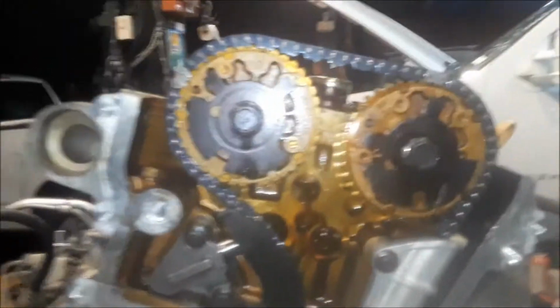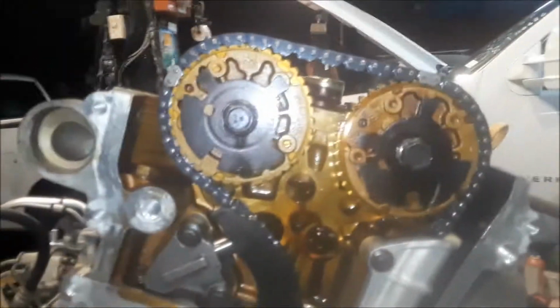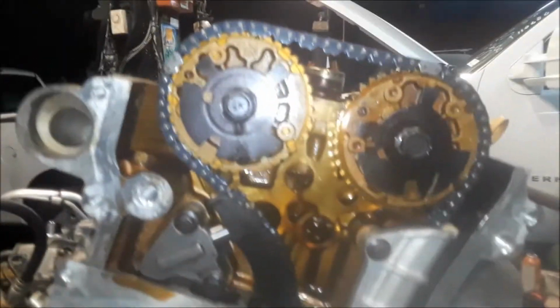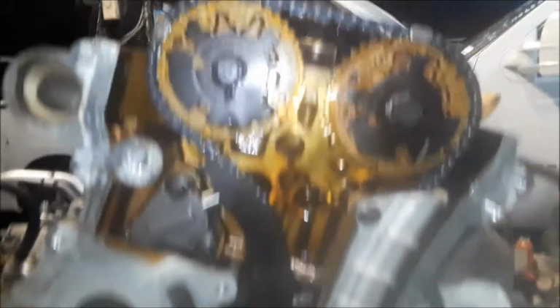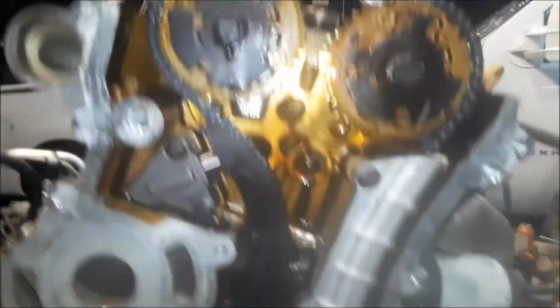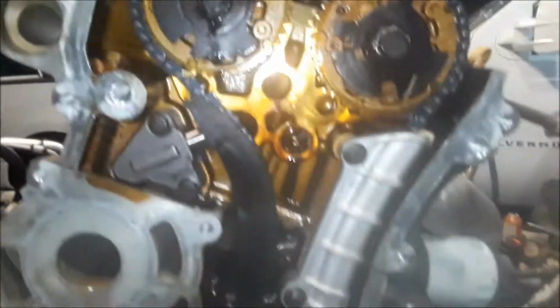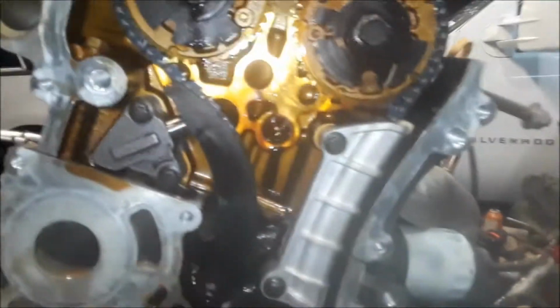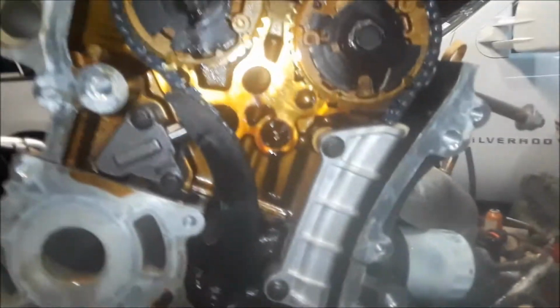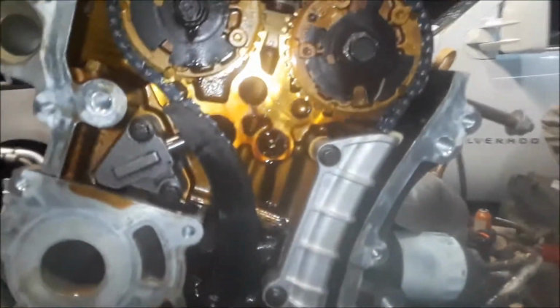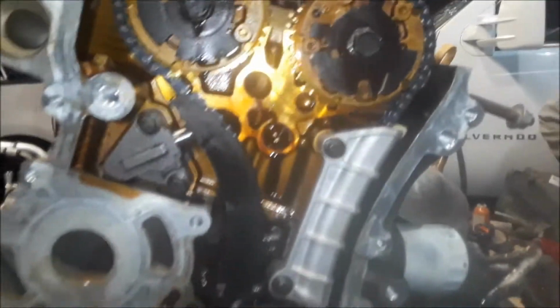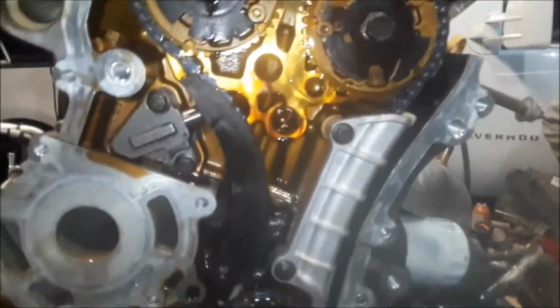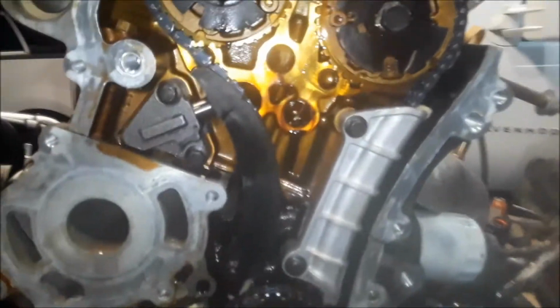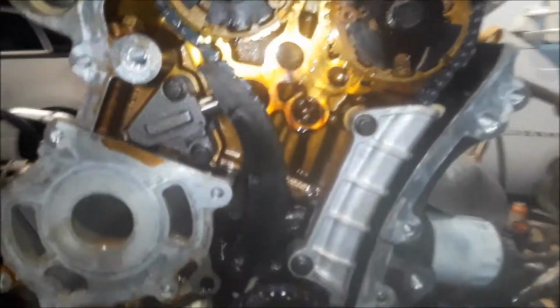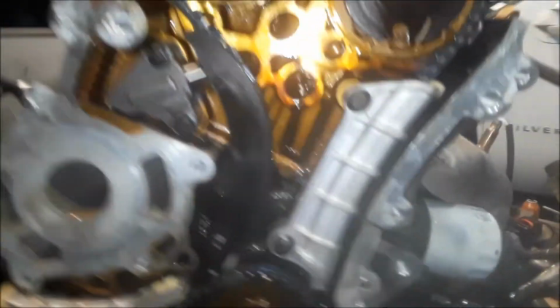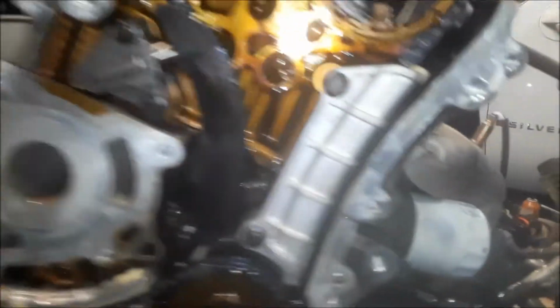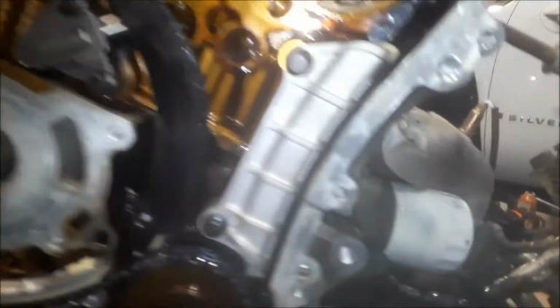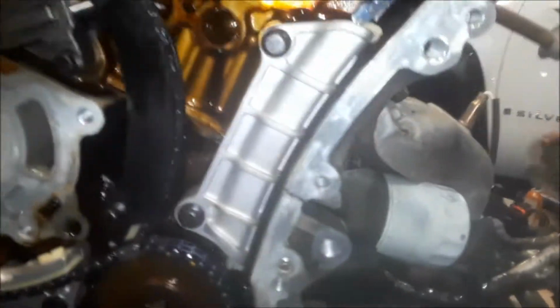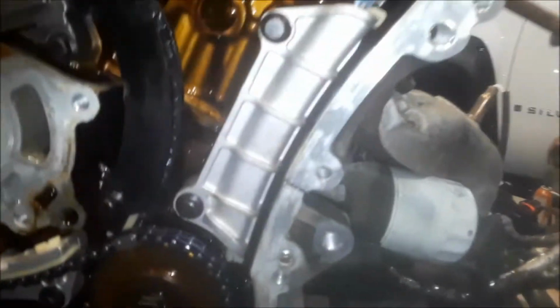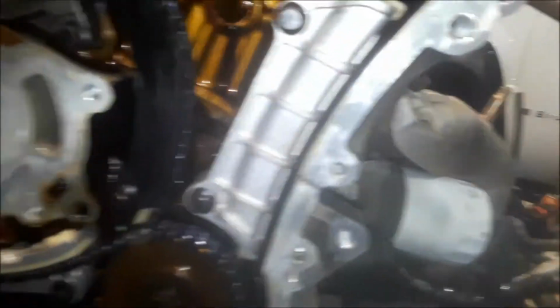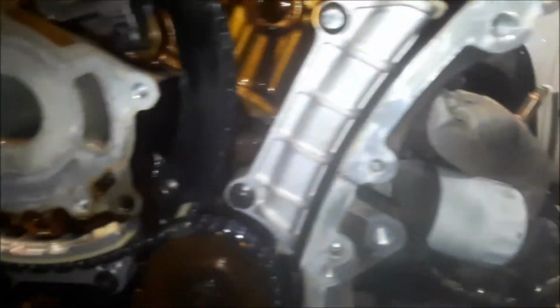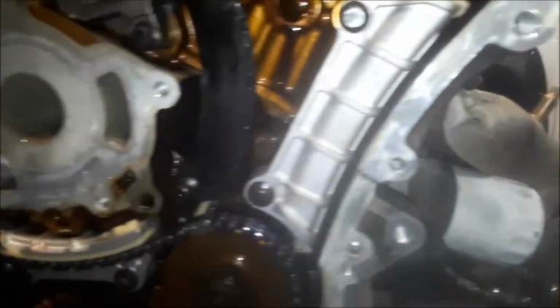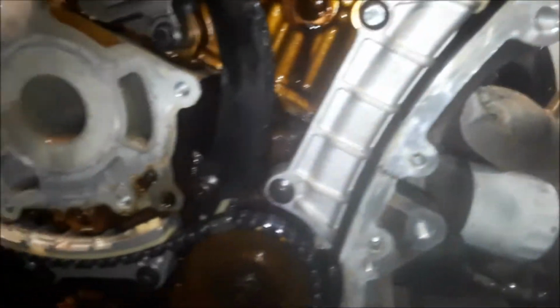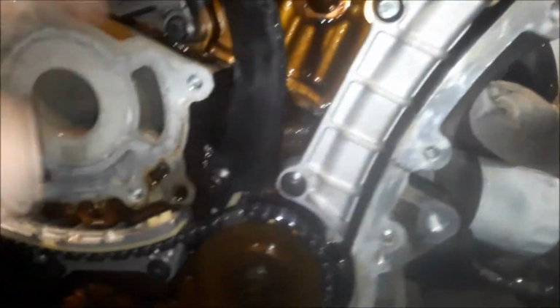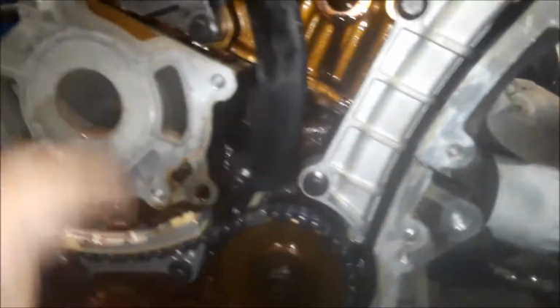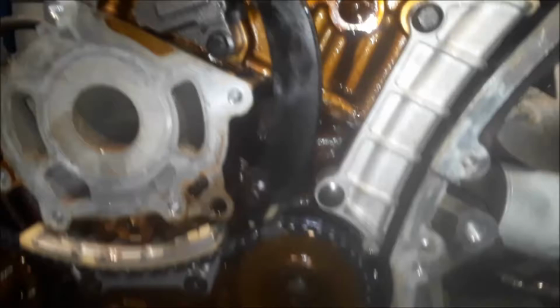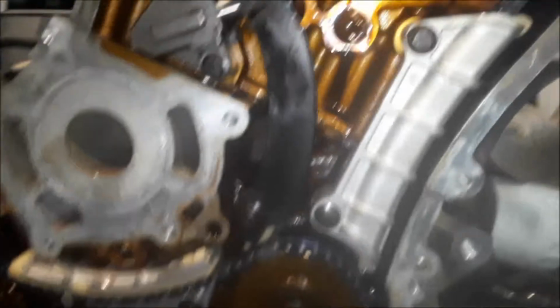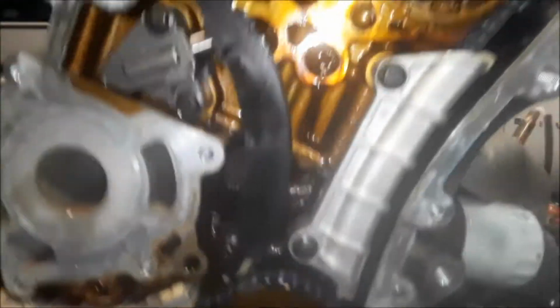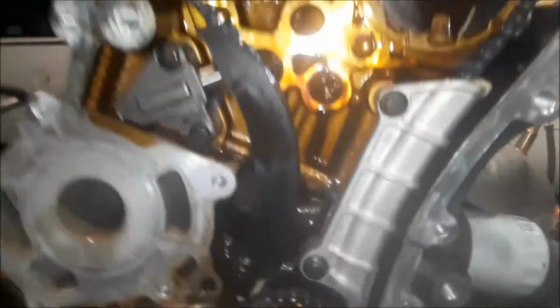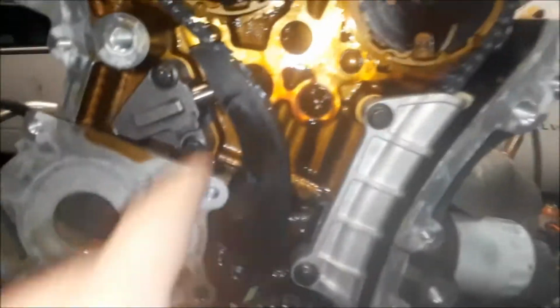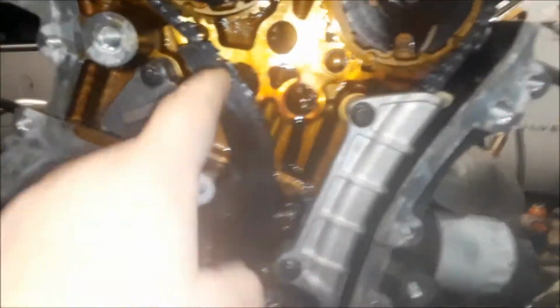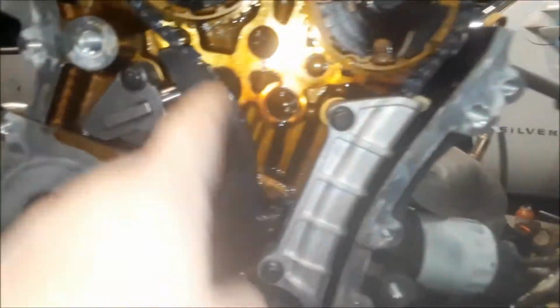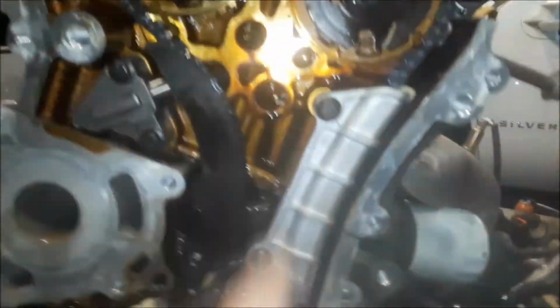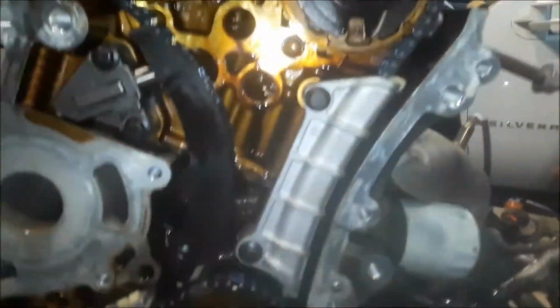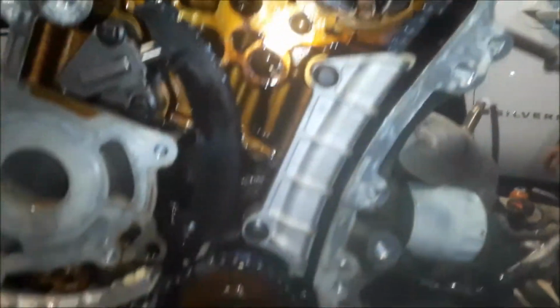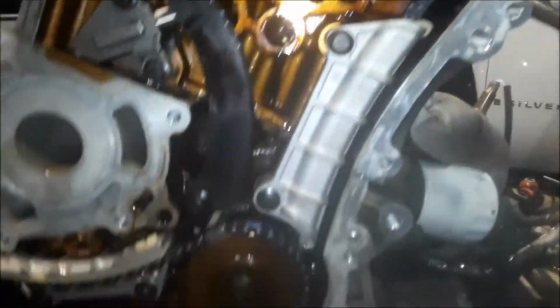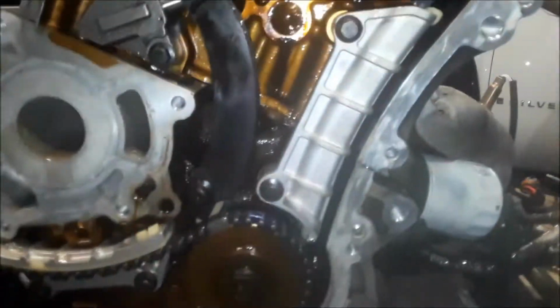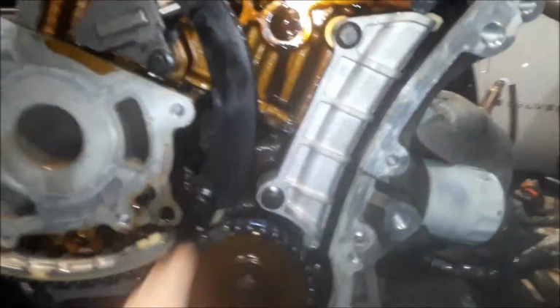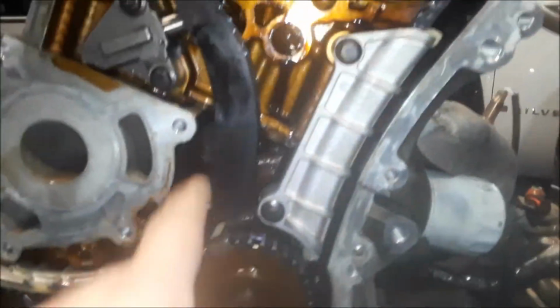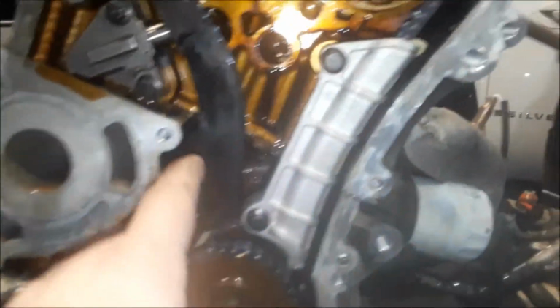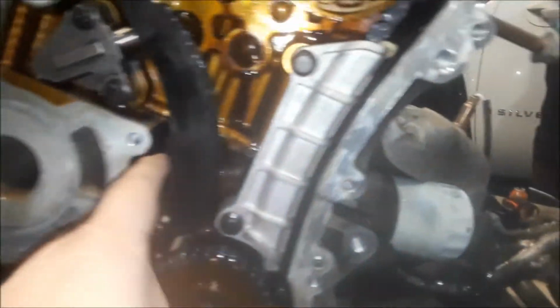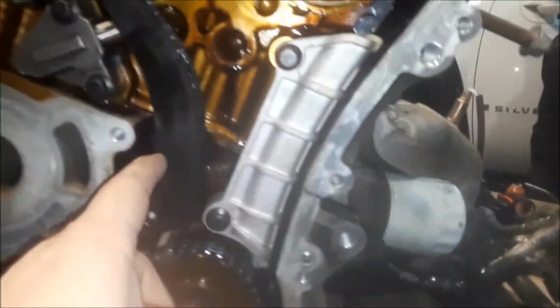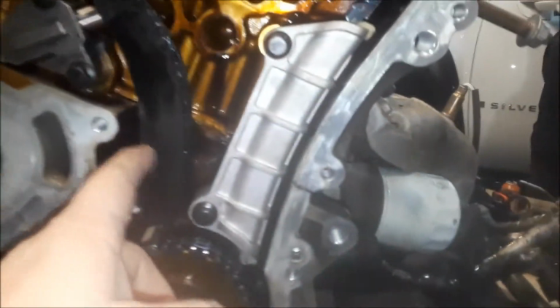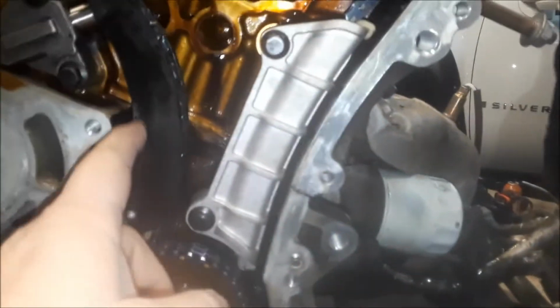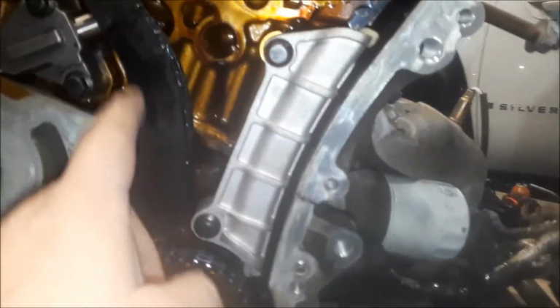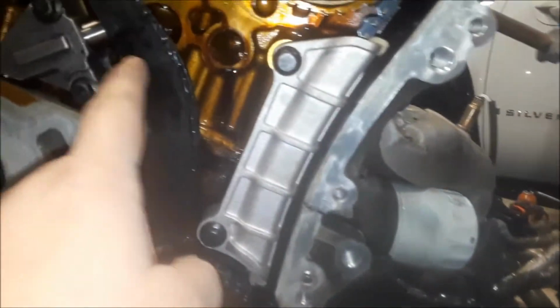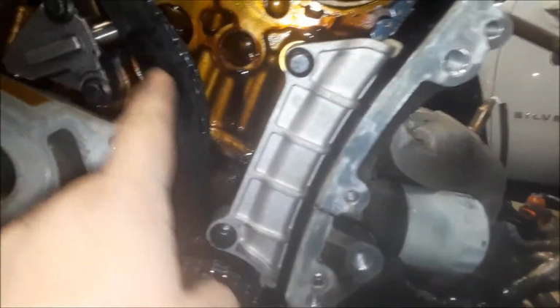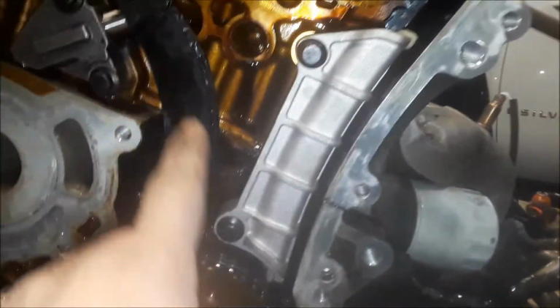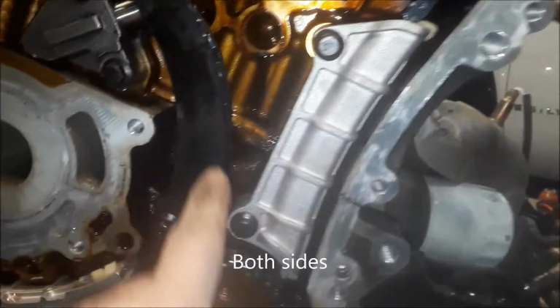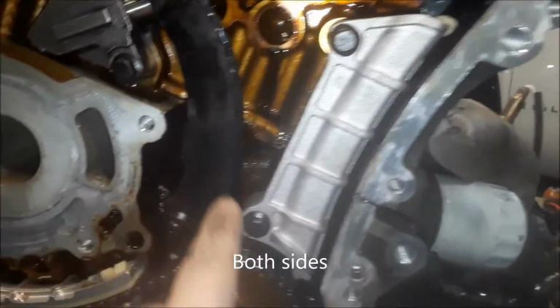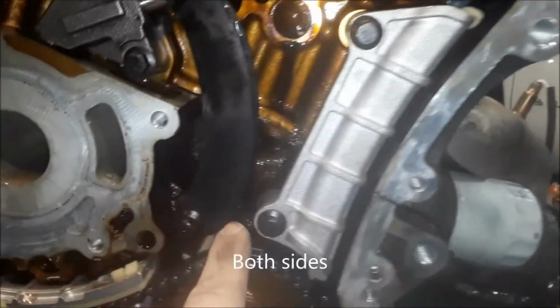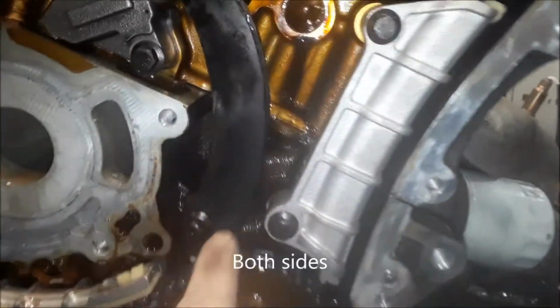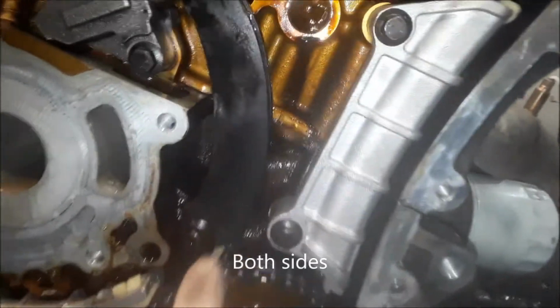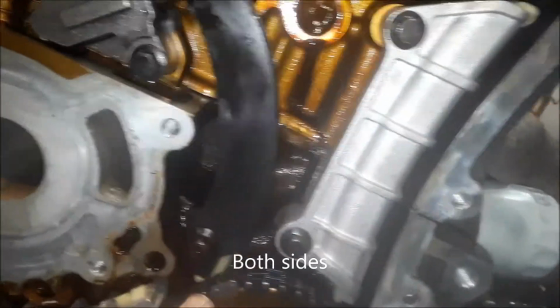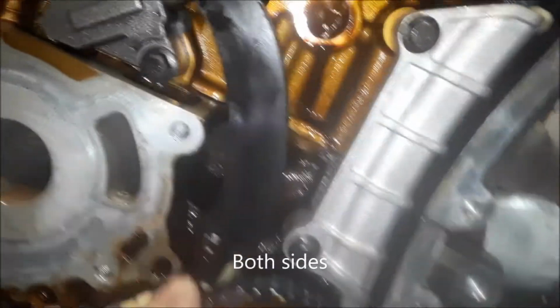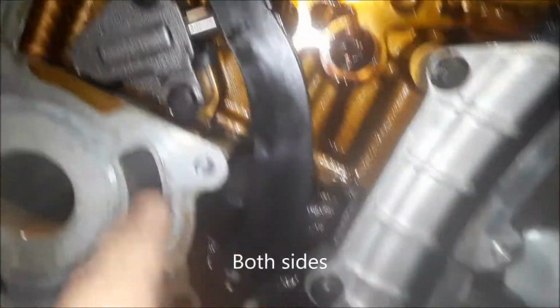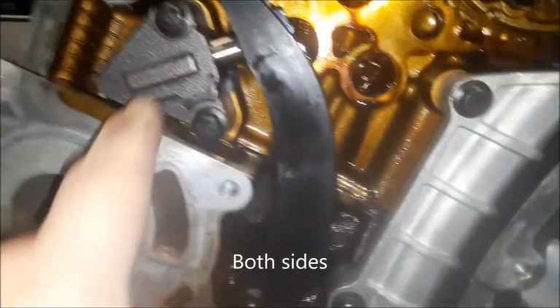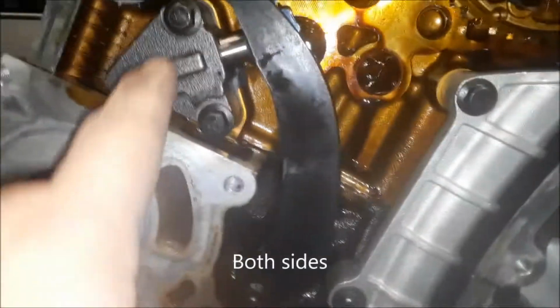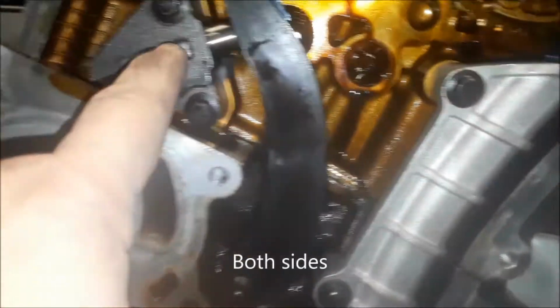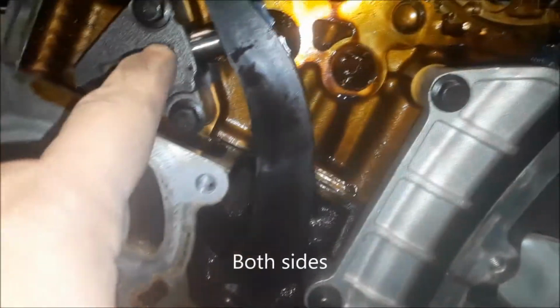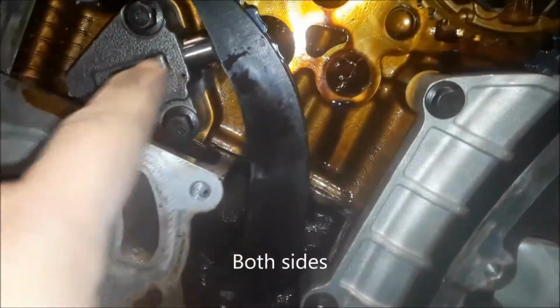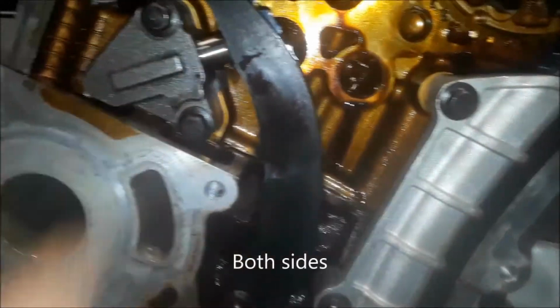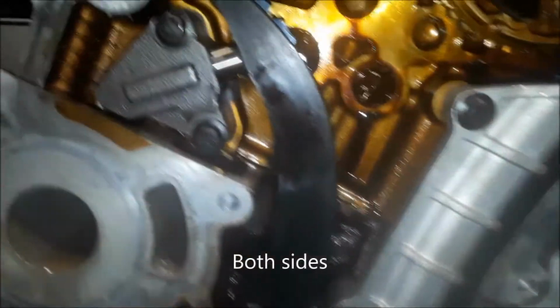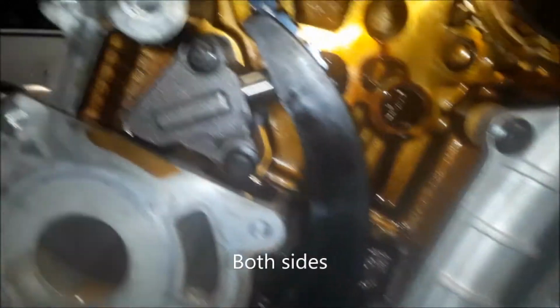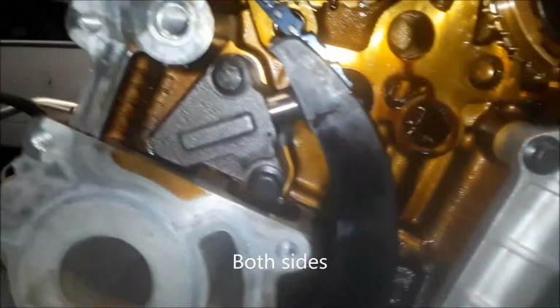Here's the timing chain — the timing chain, the guides, and the tensioners.